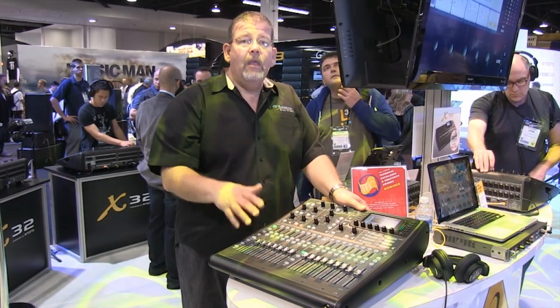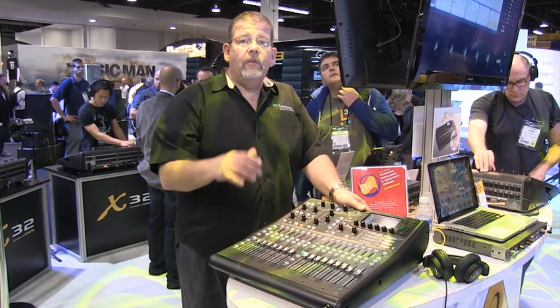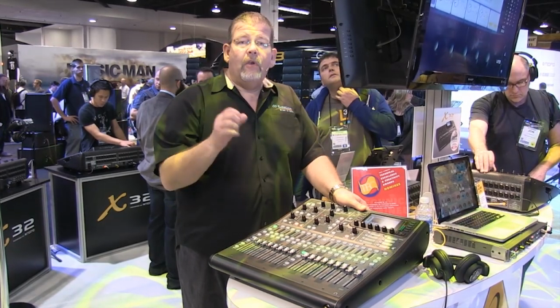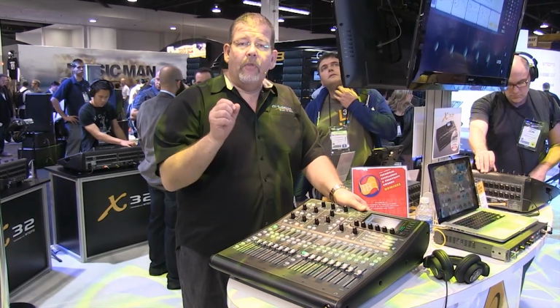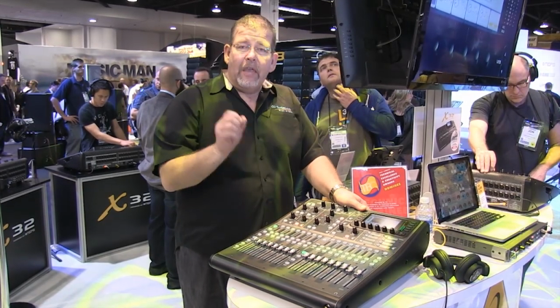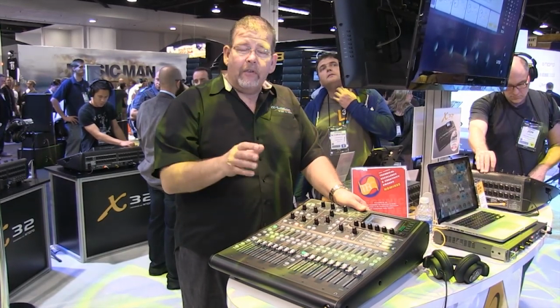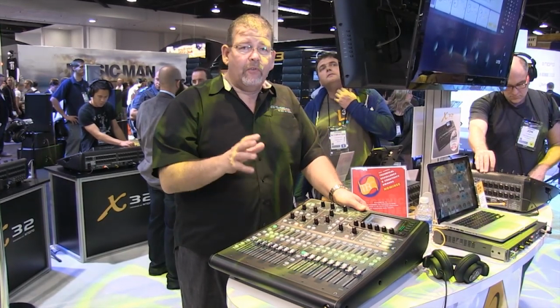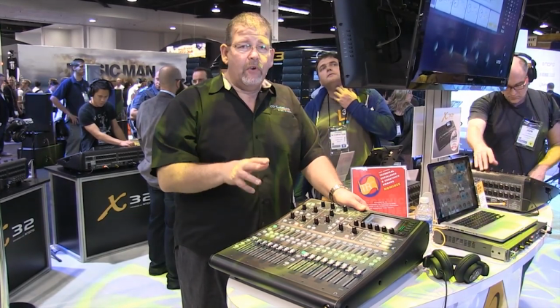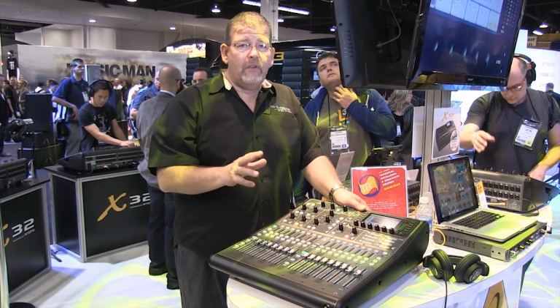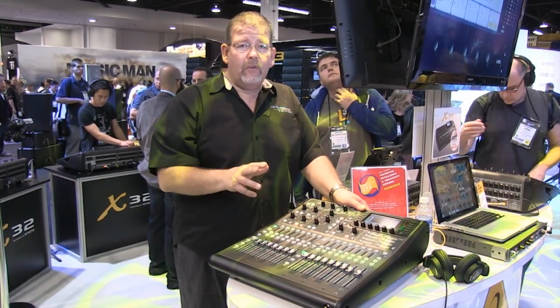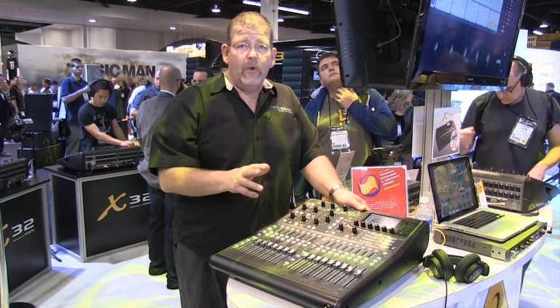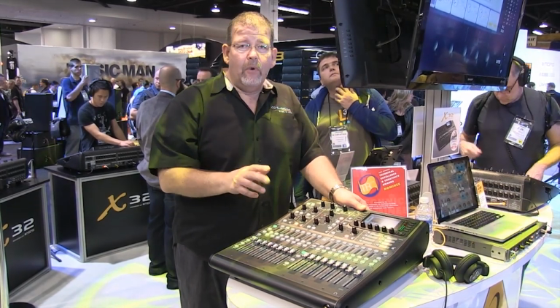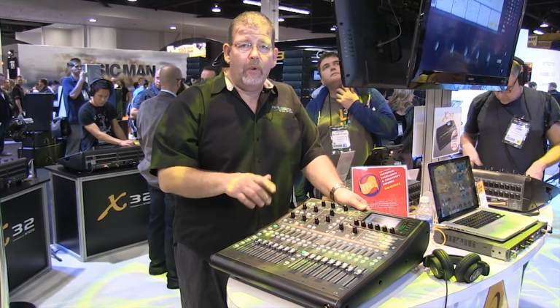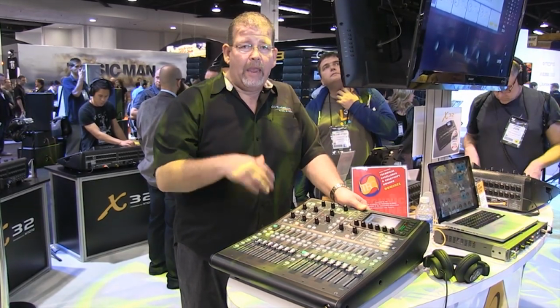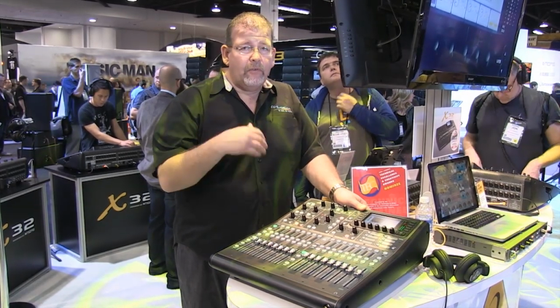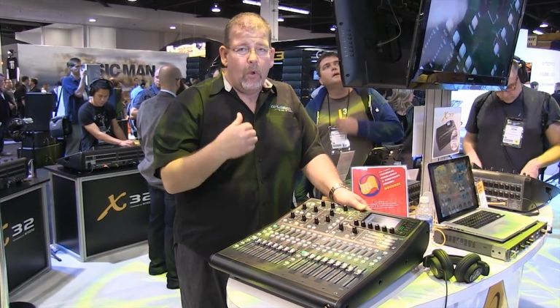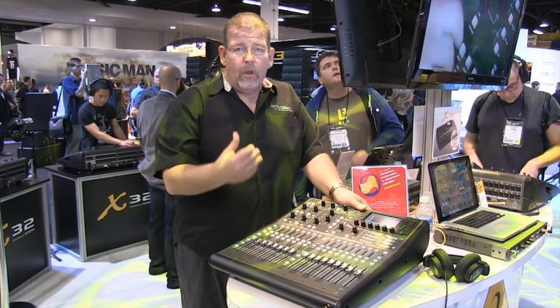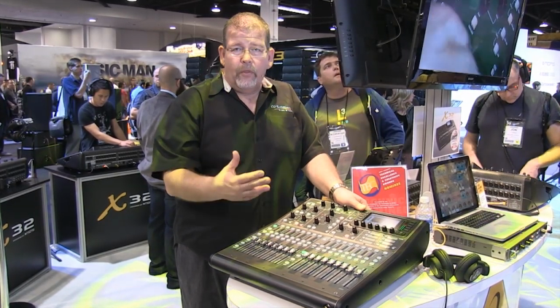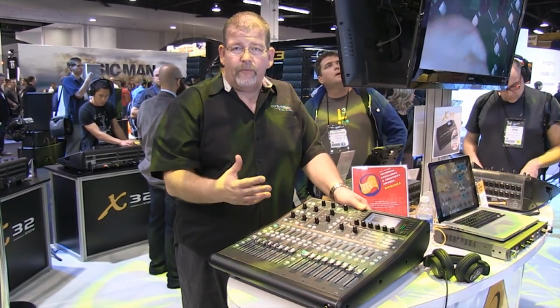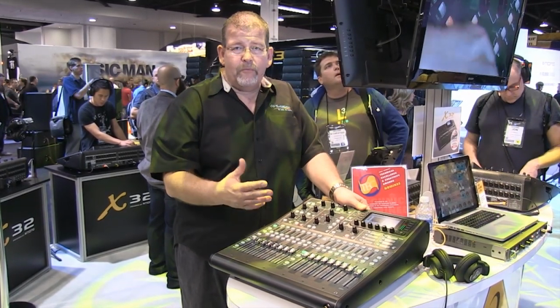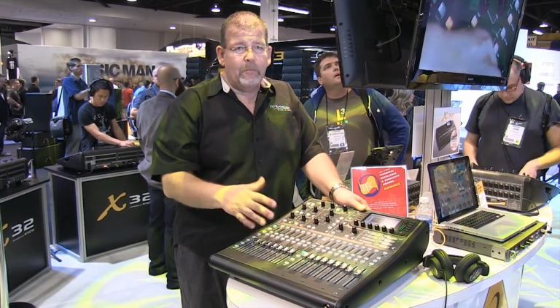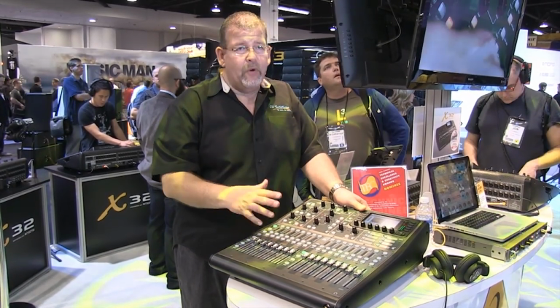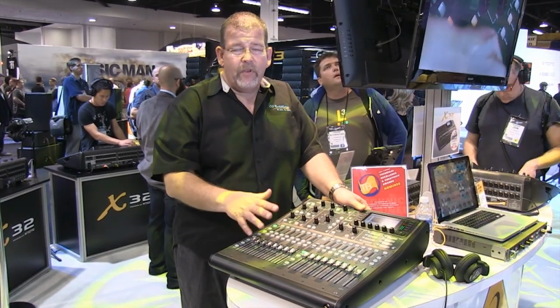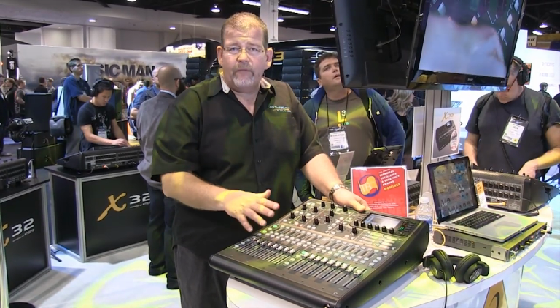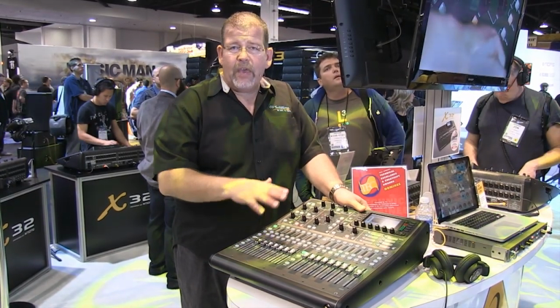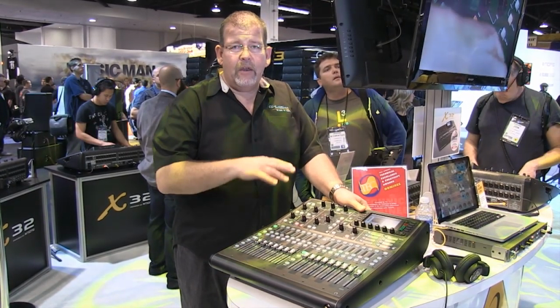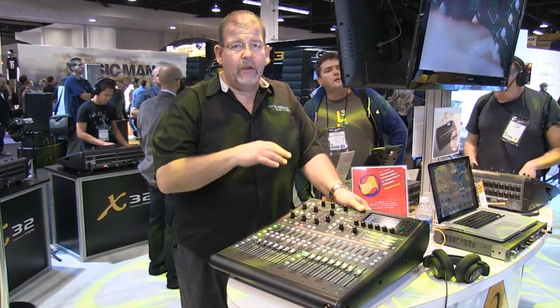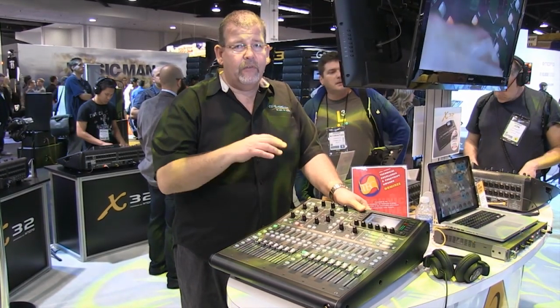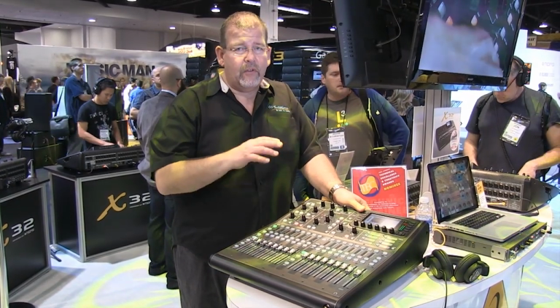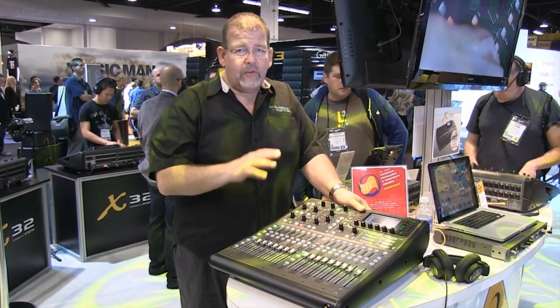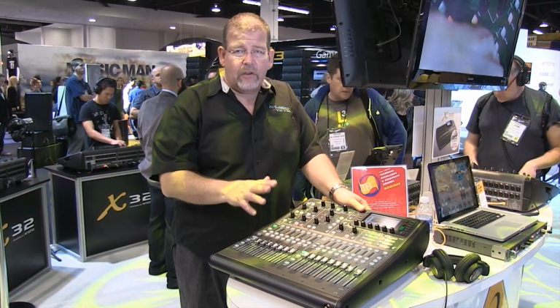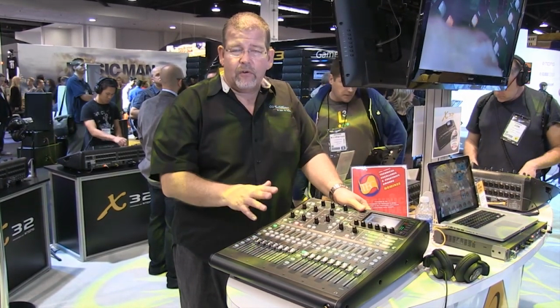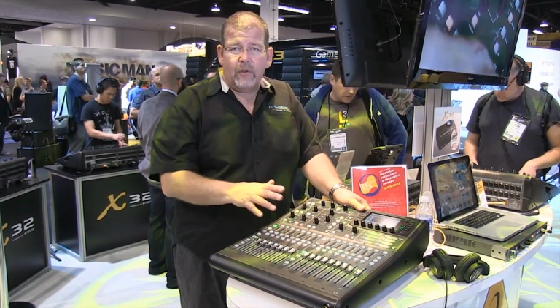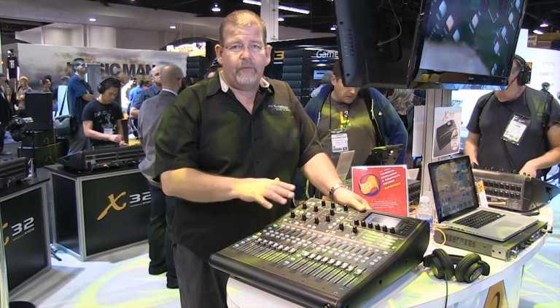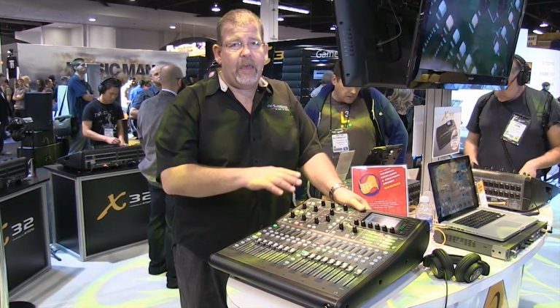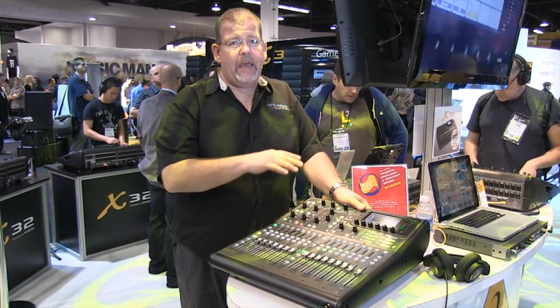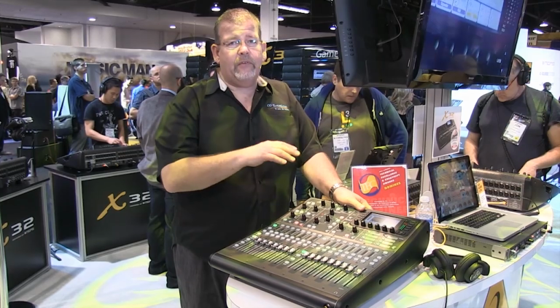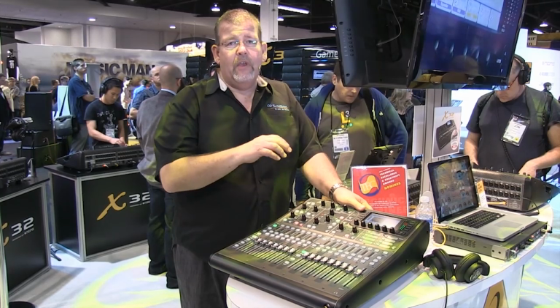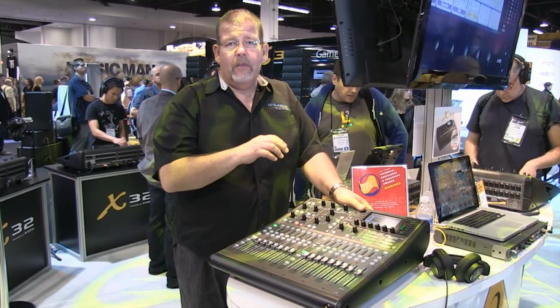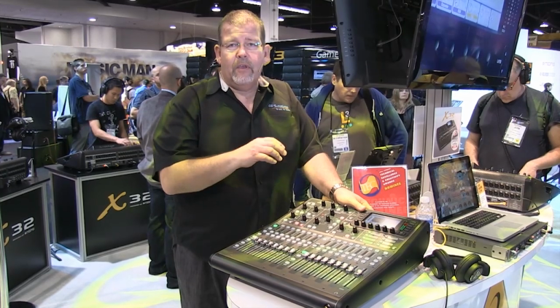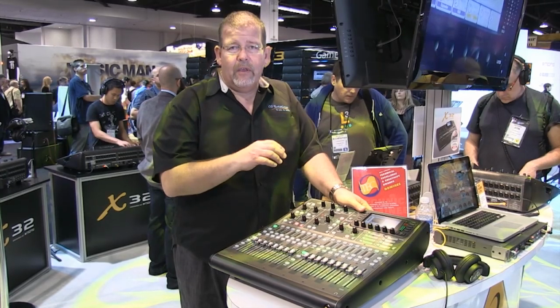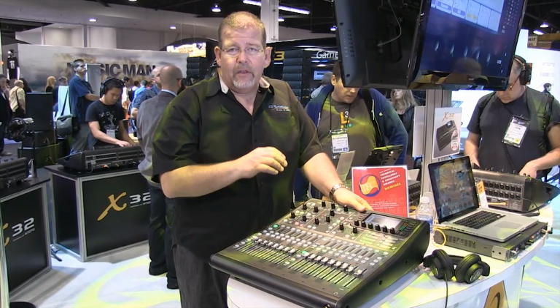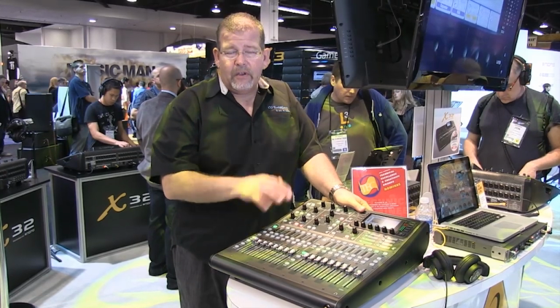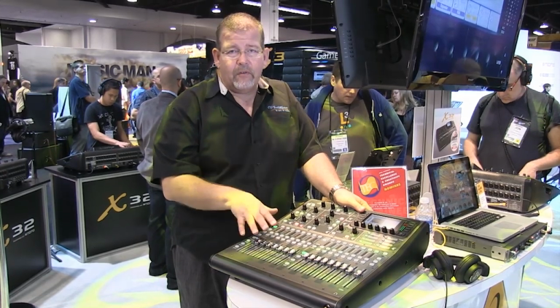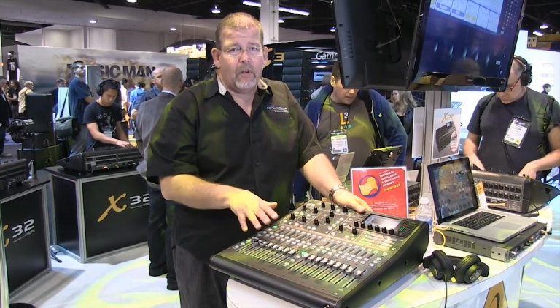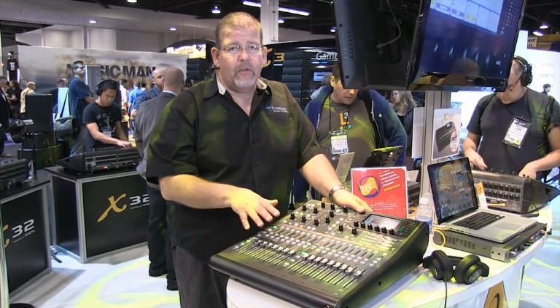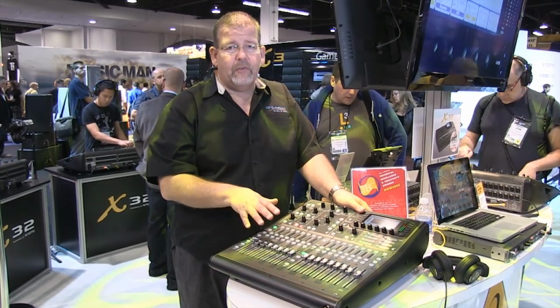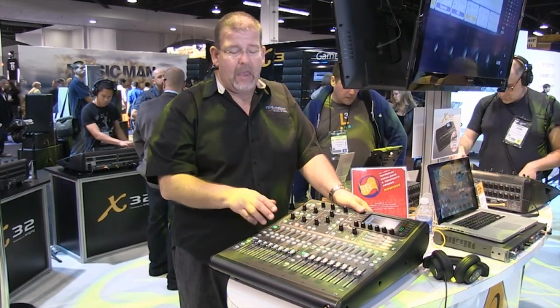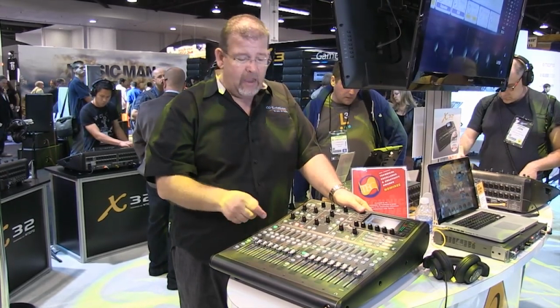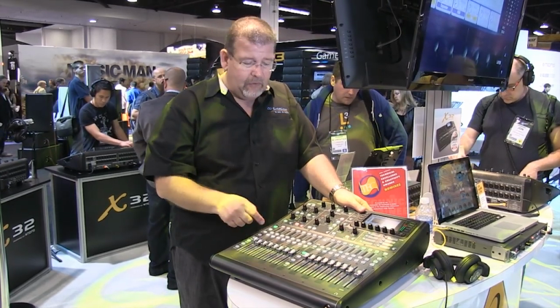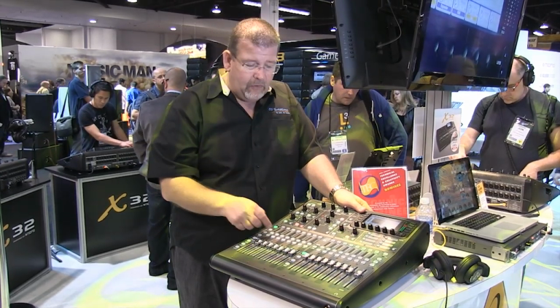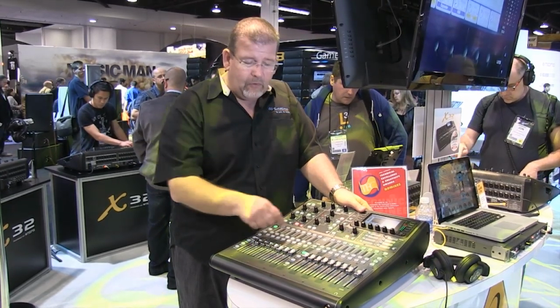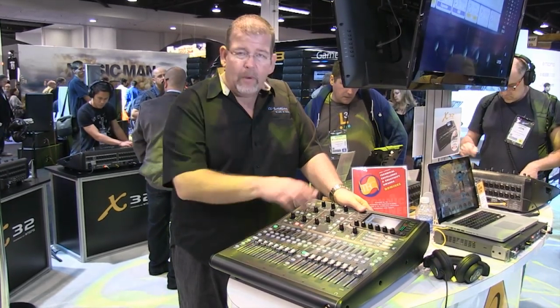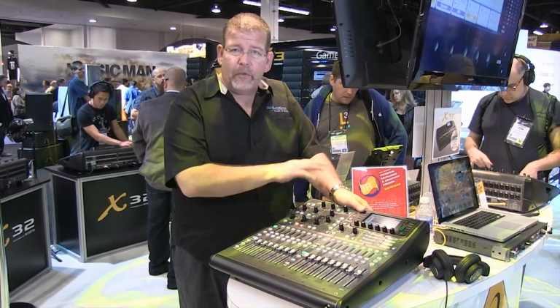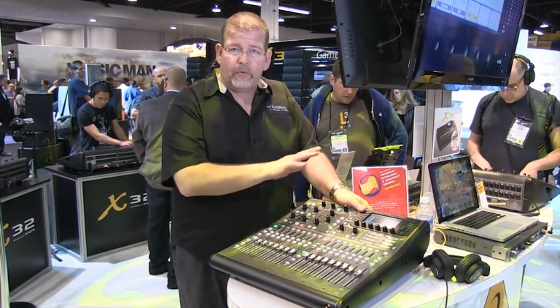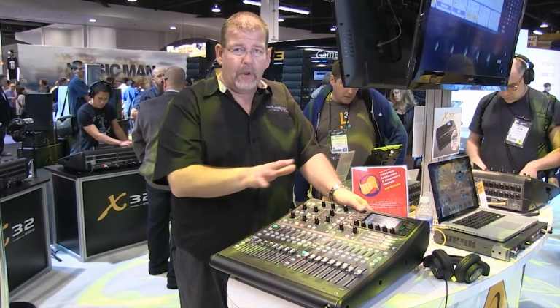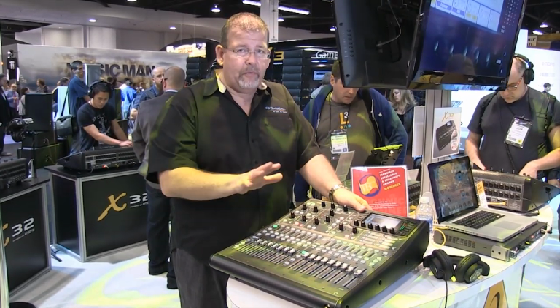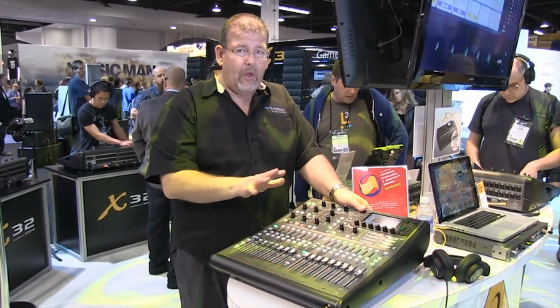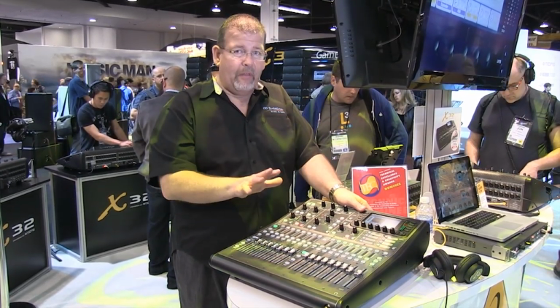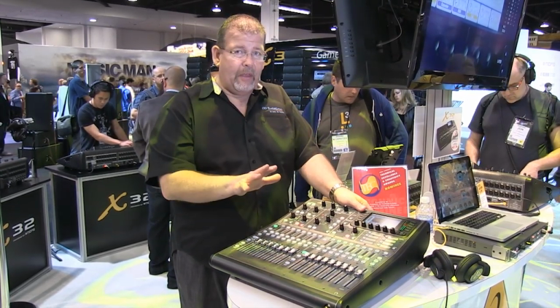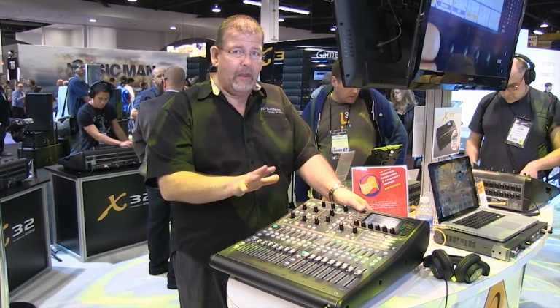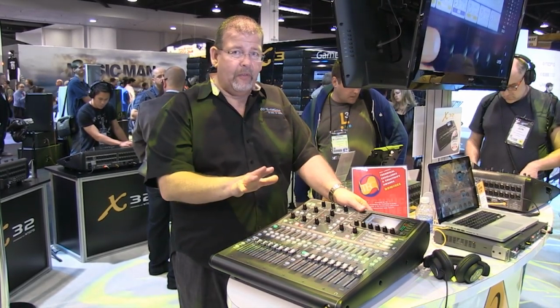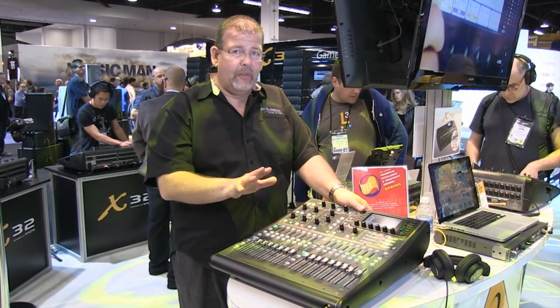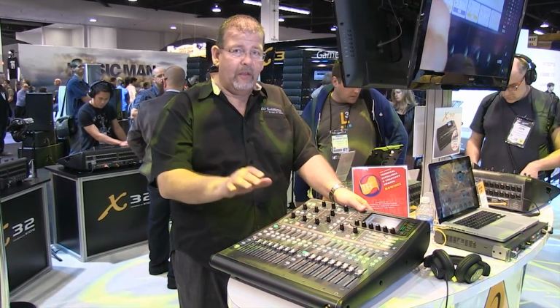The X32 has all the moving faders, the digital effects, the digital snakes, the scribble strips — all of that kind of thing.